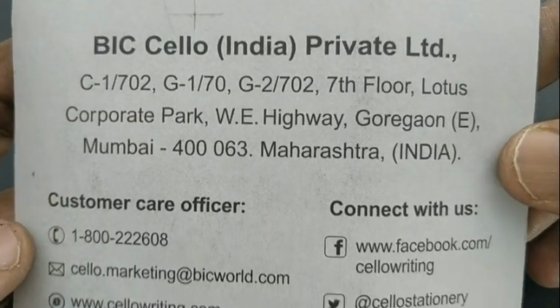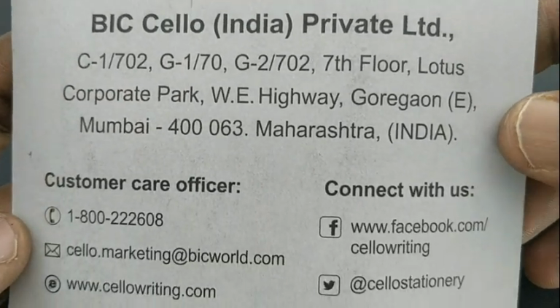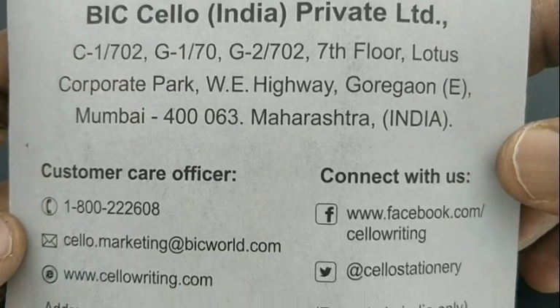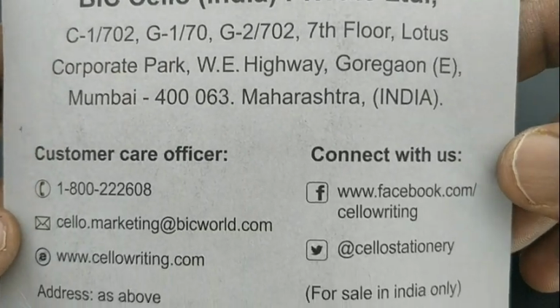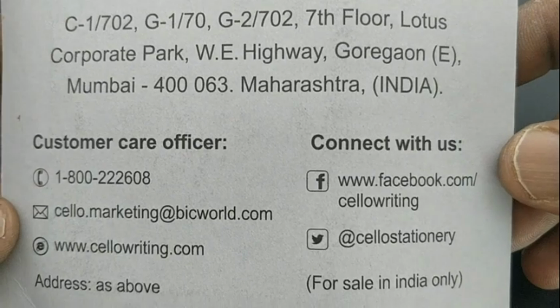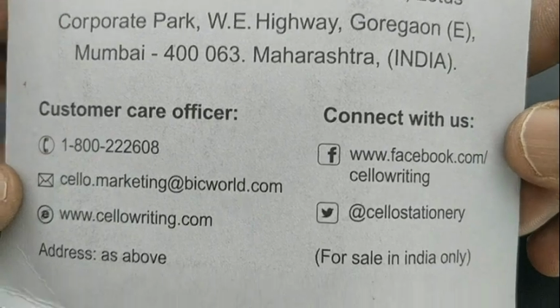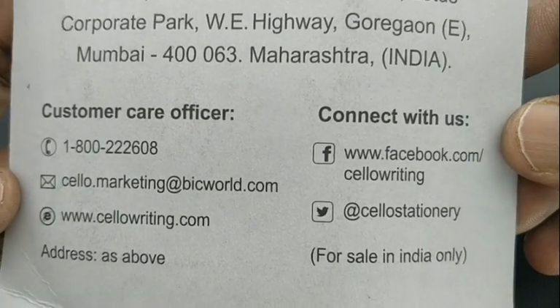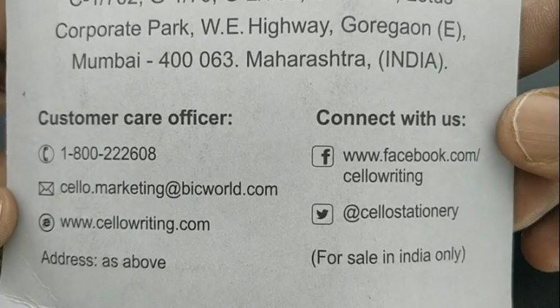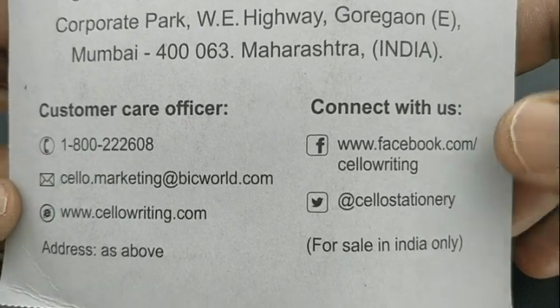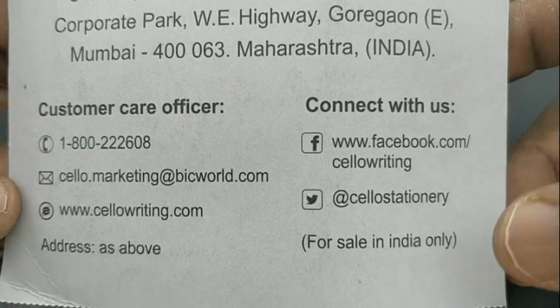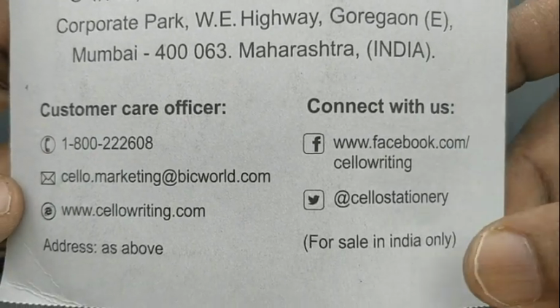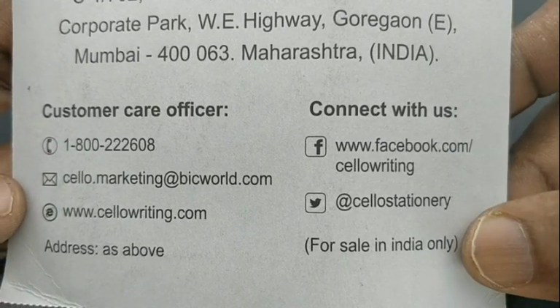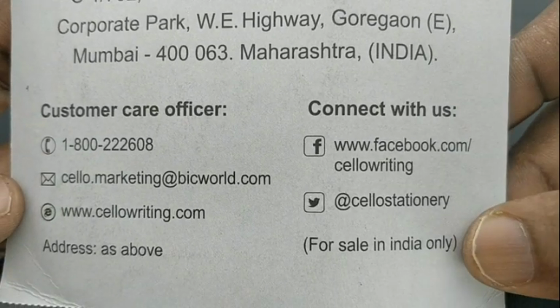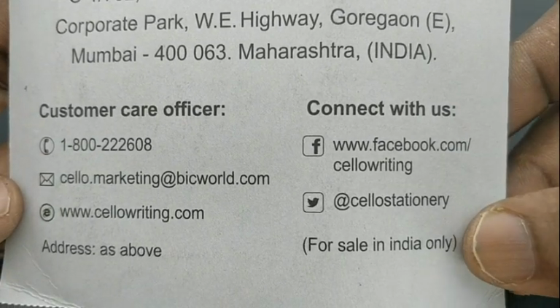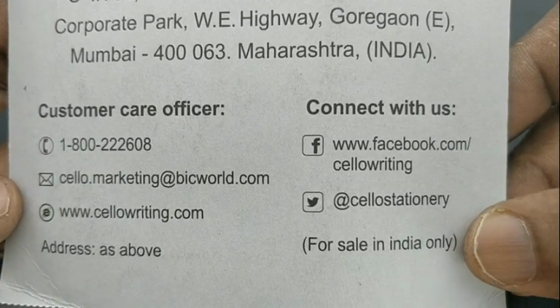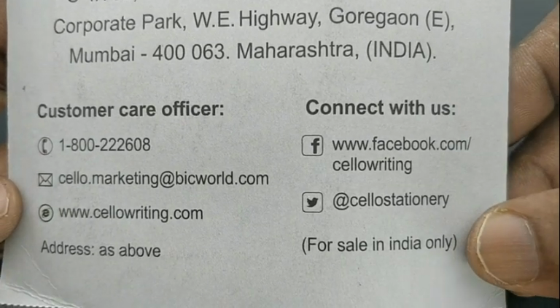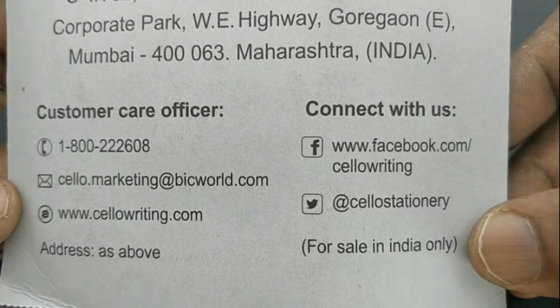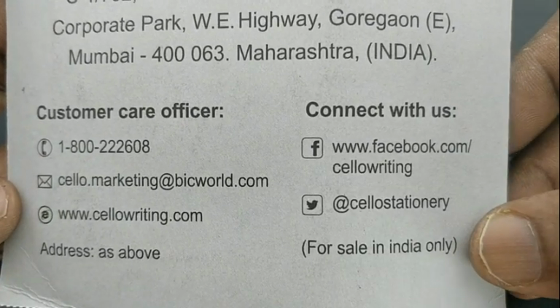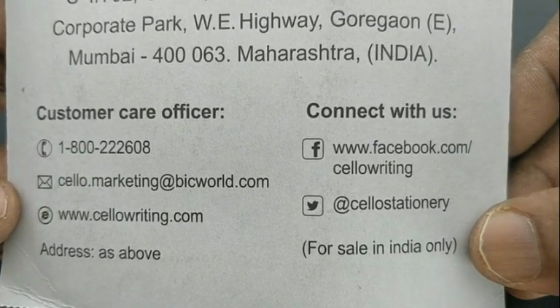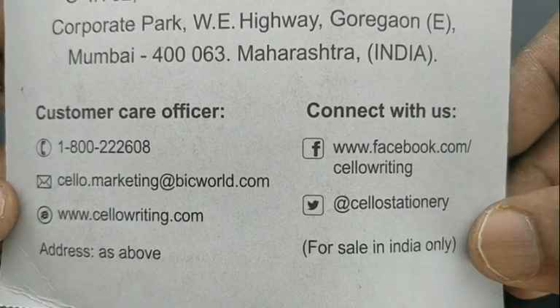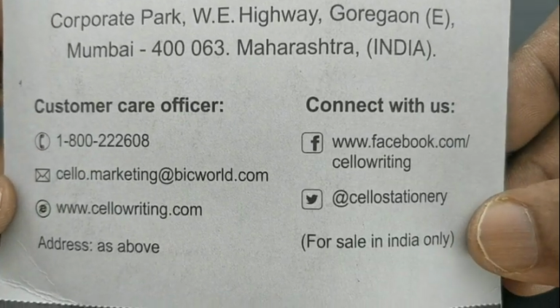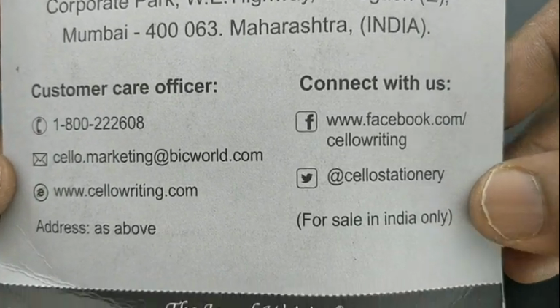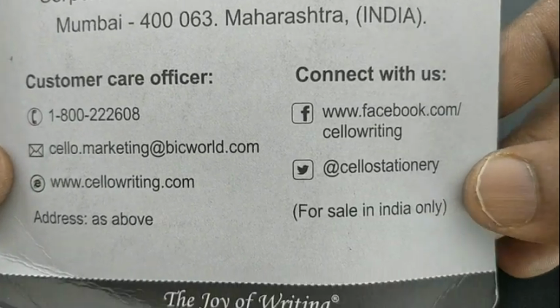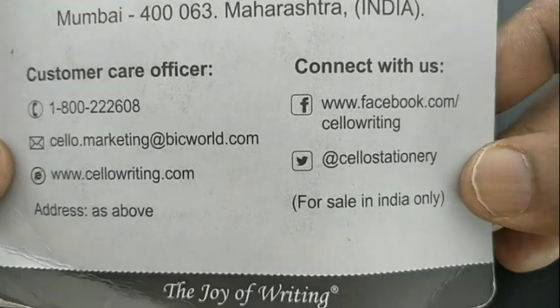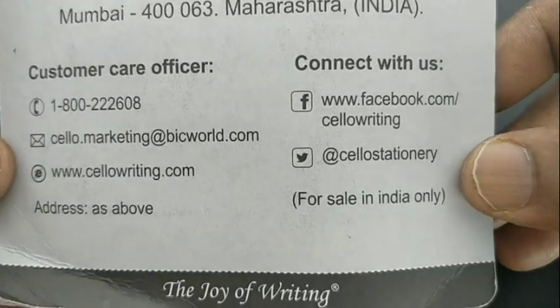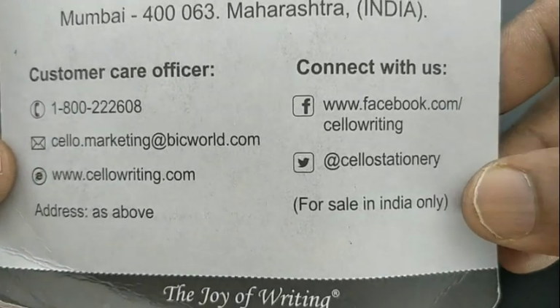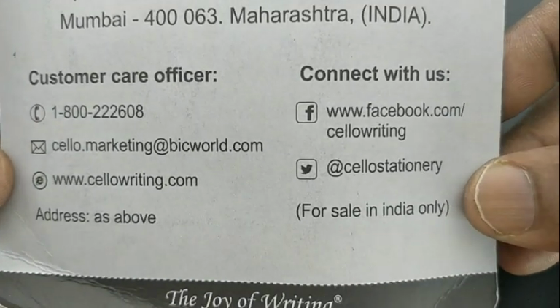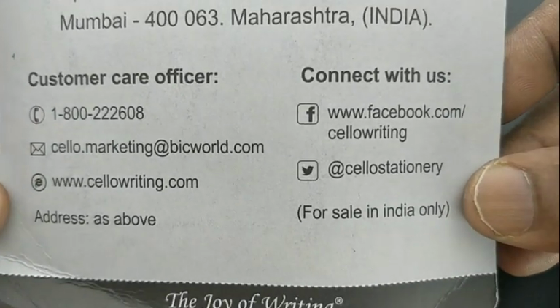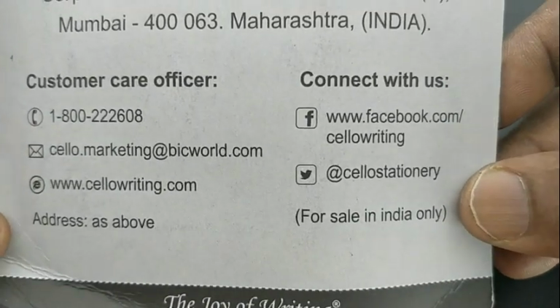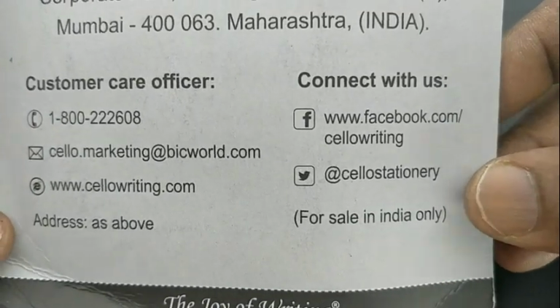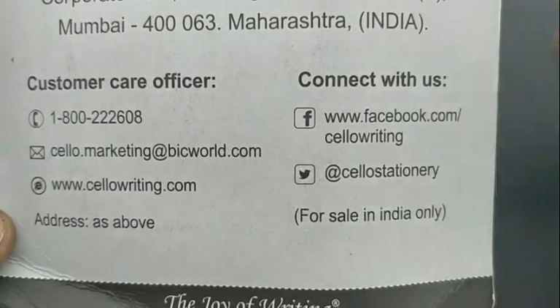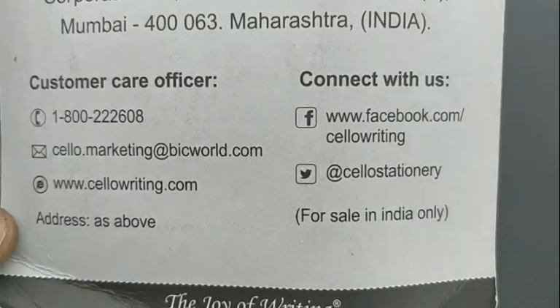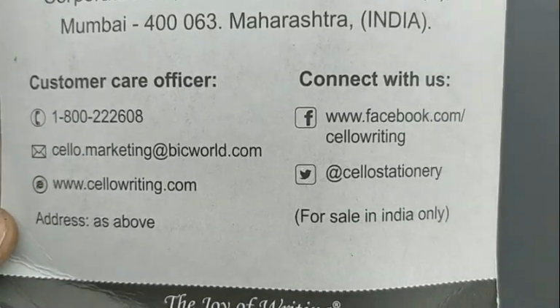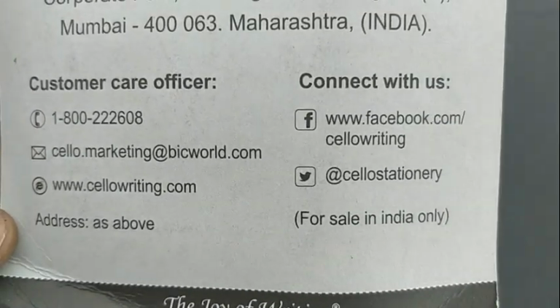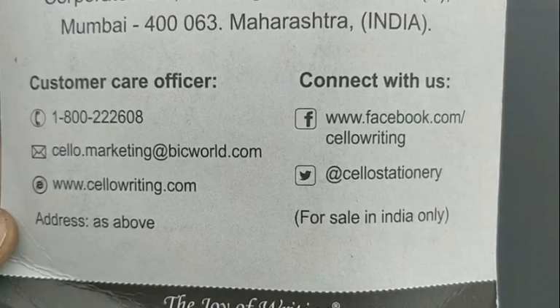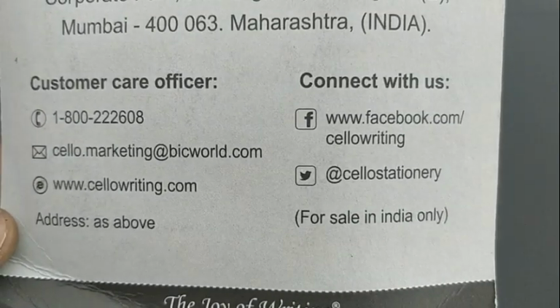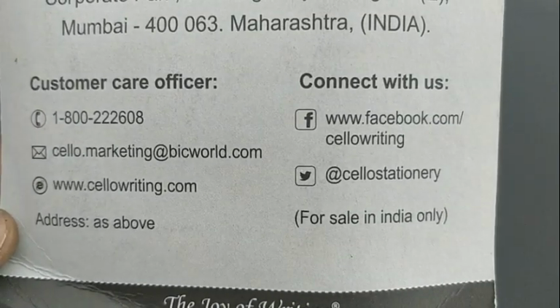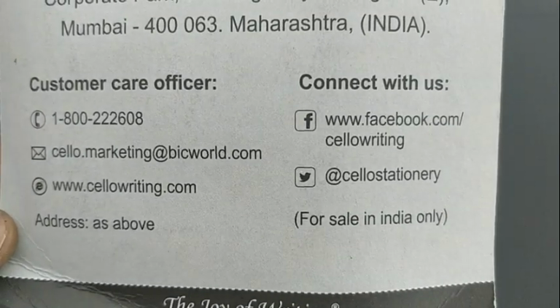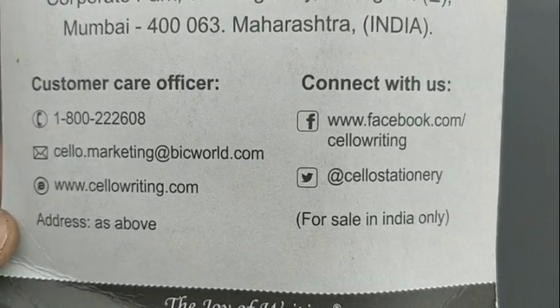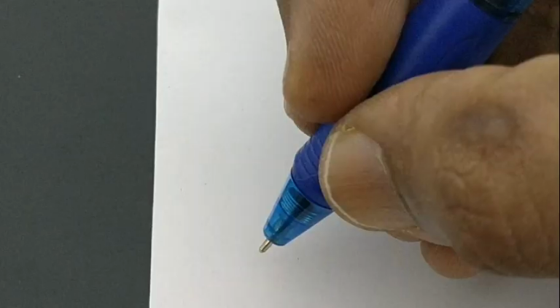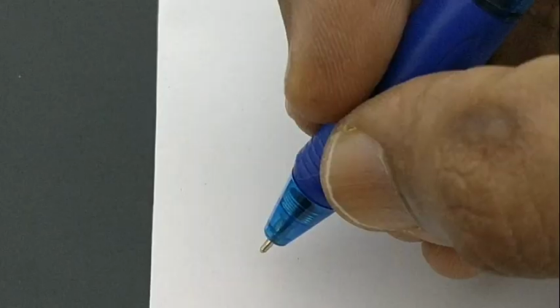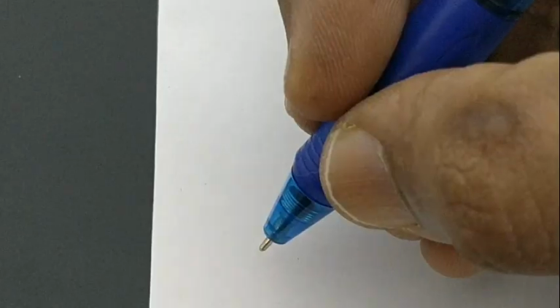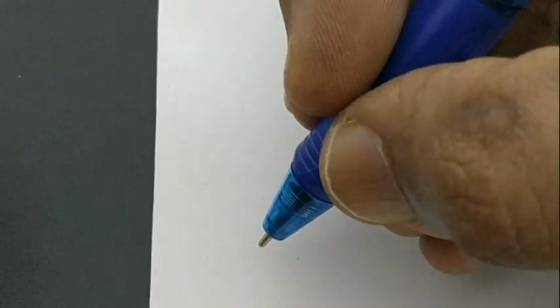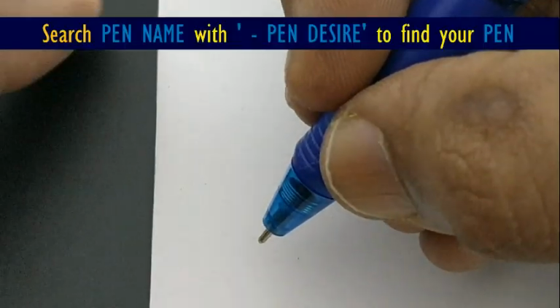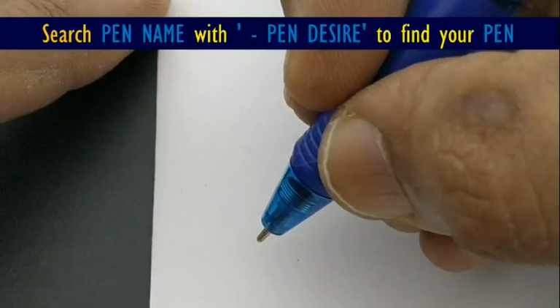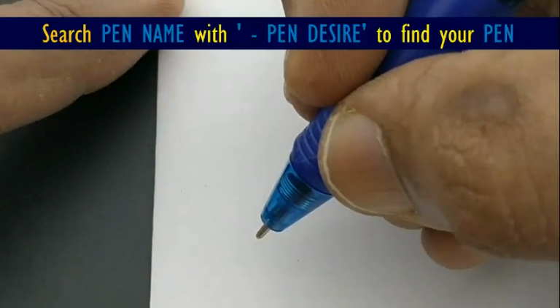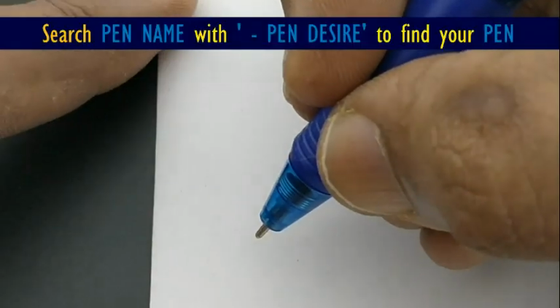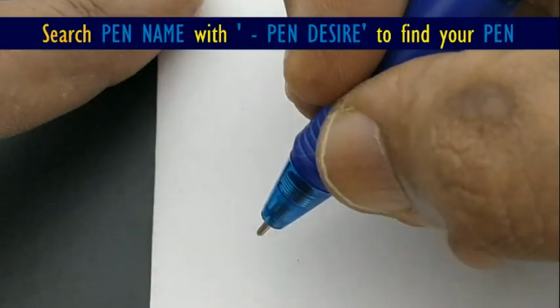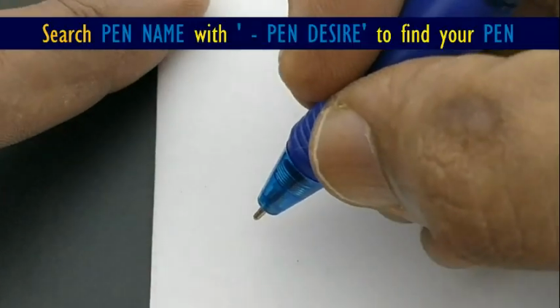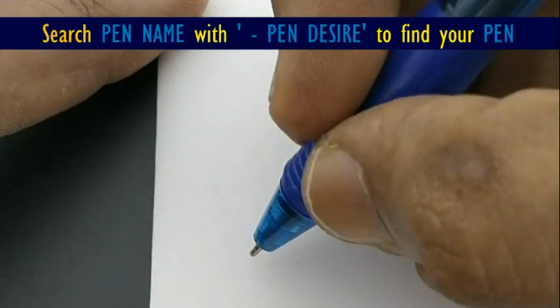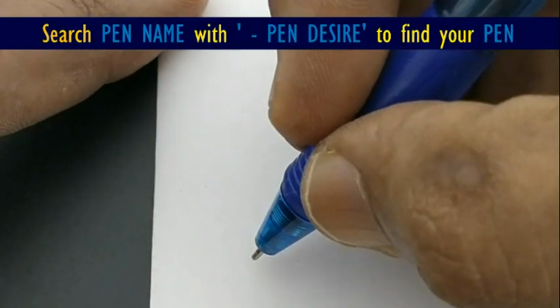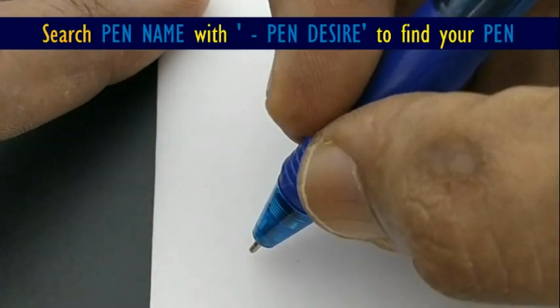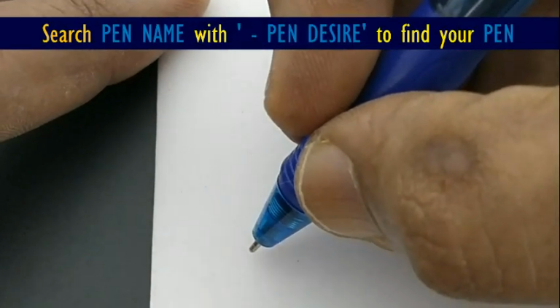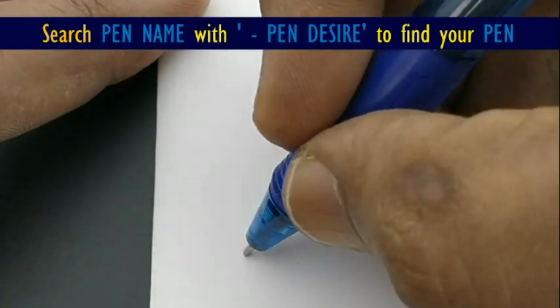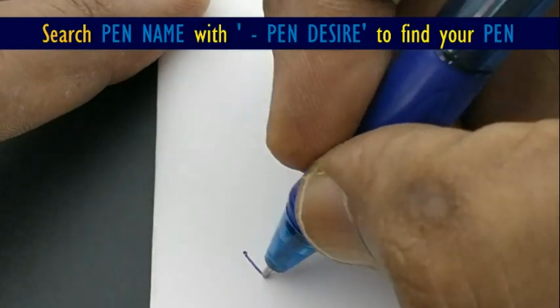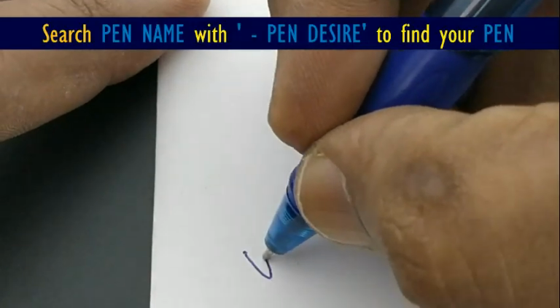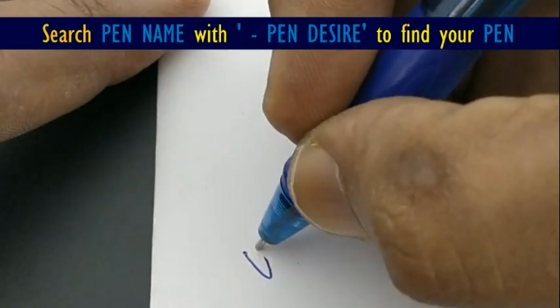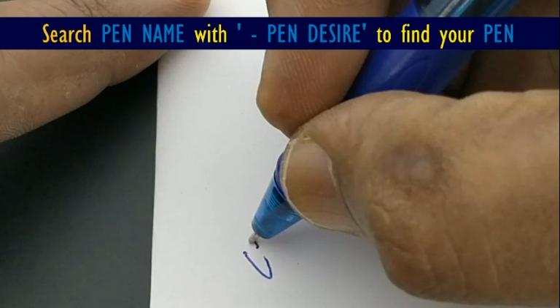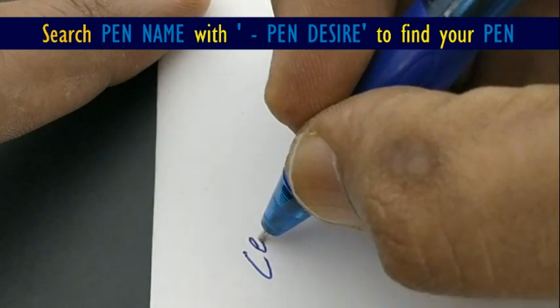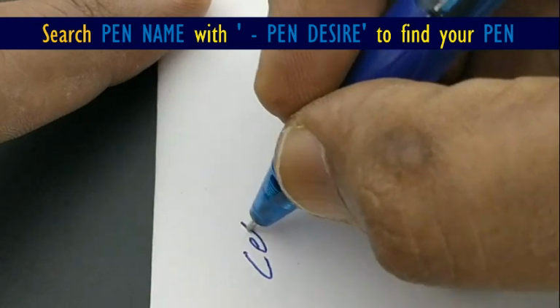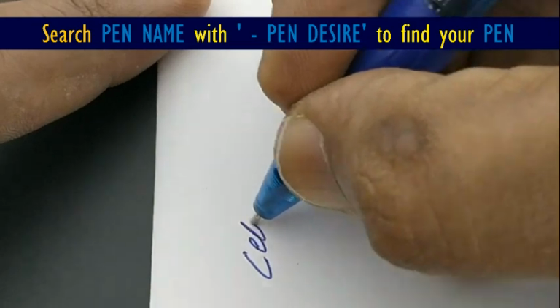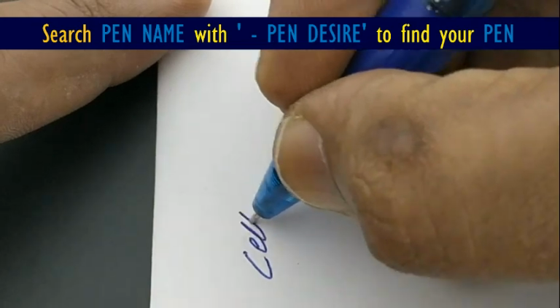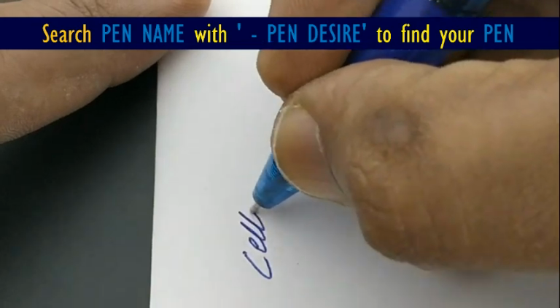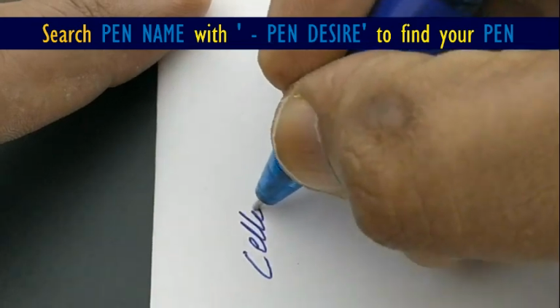This is the pack the pen comes in — 5 pens, and each pen costs Rs 35.